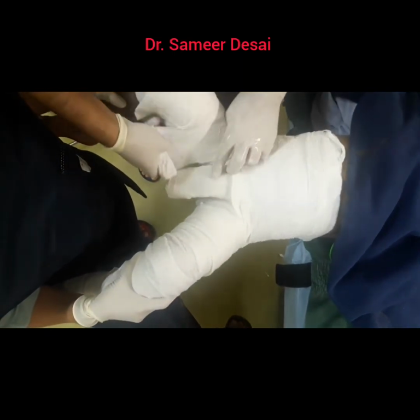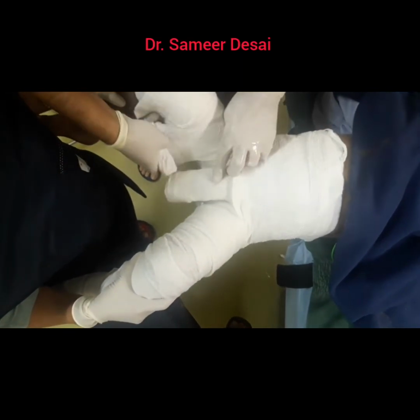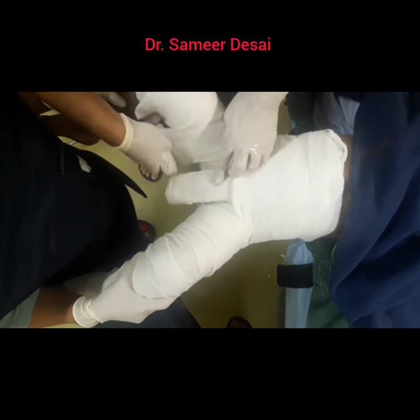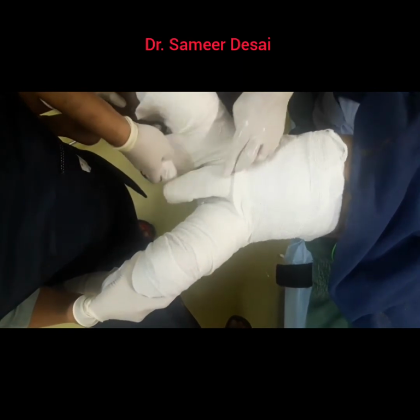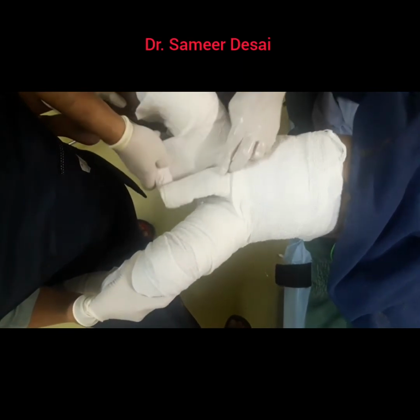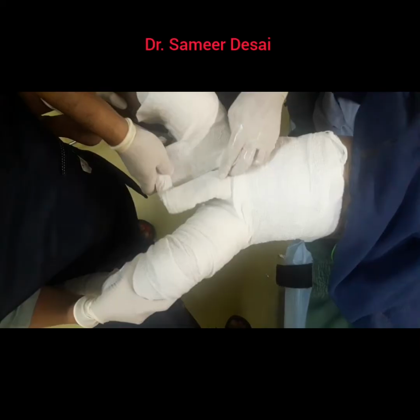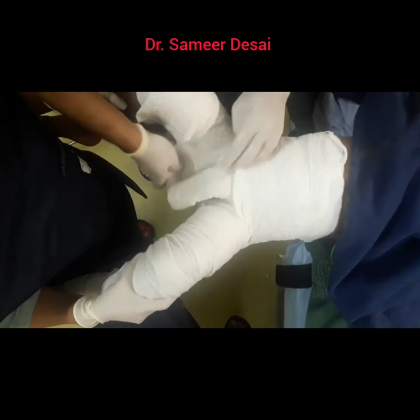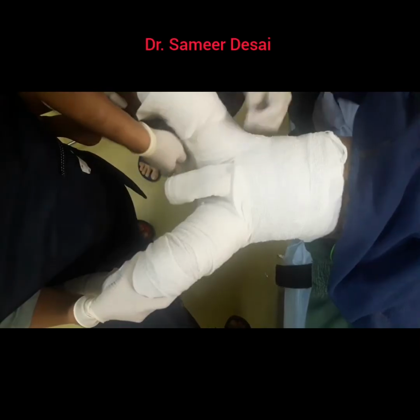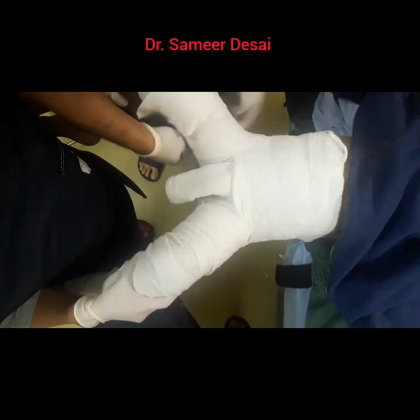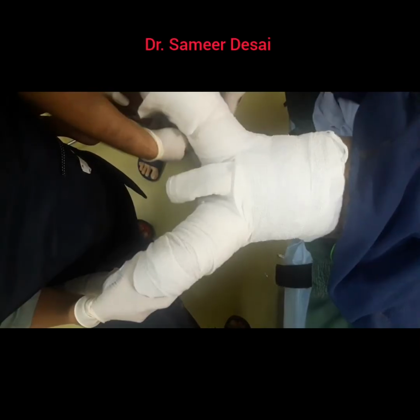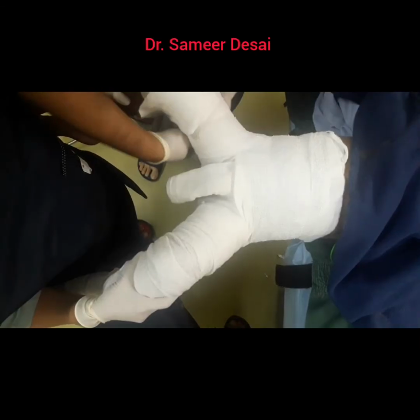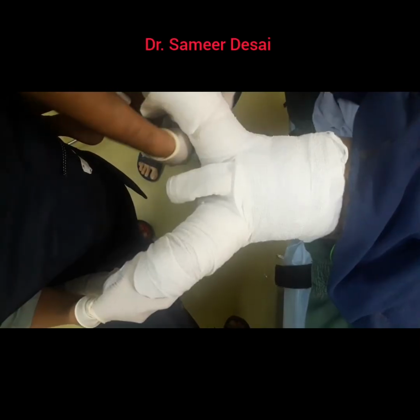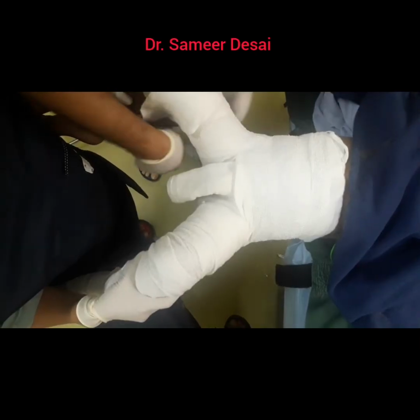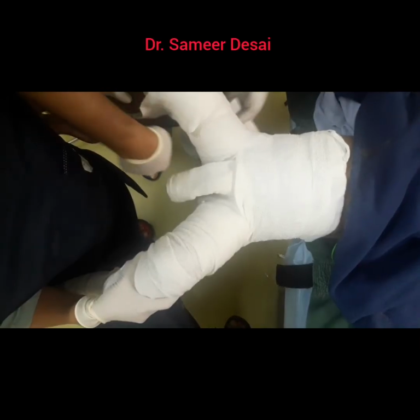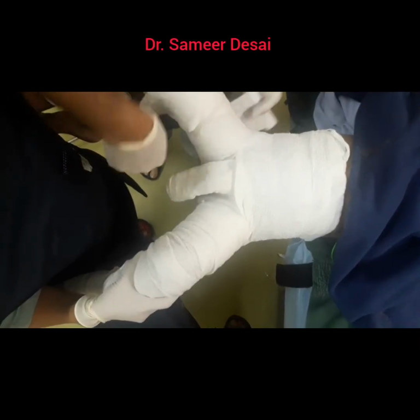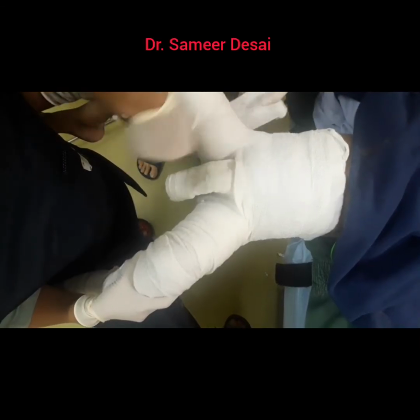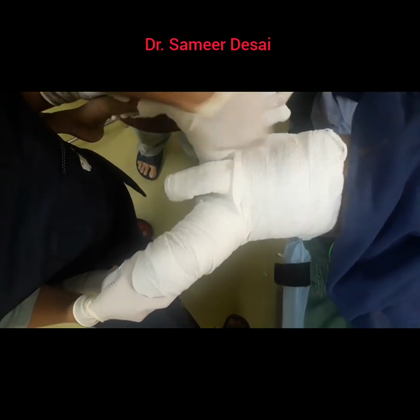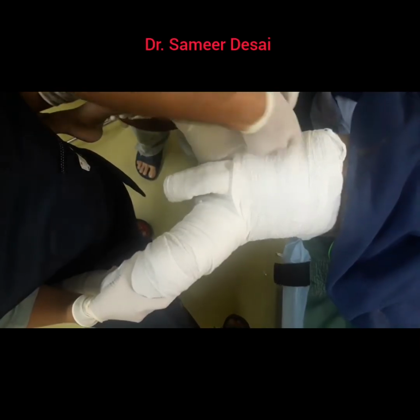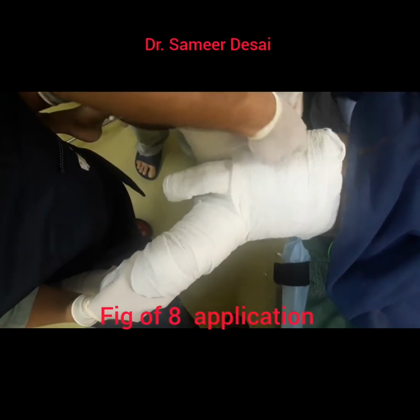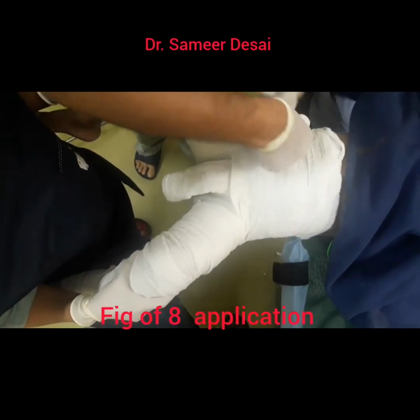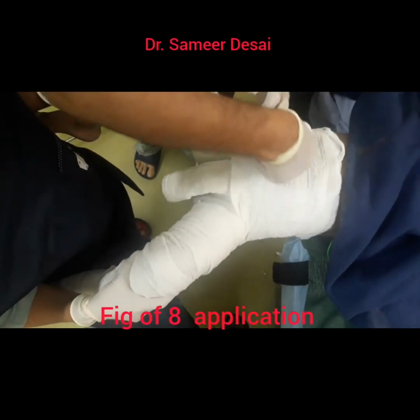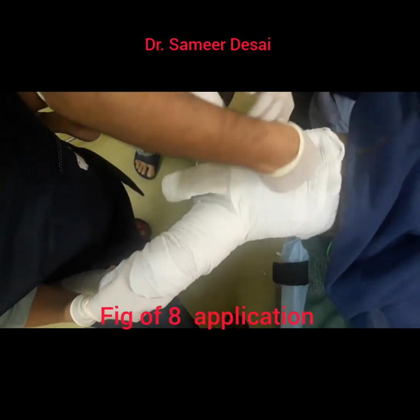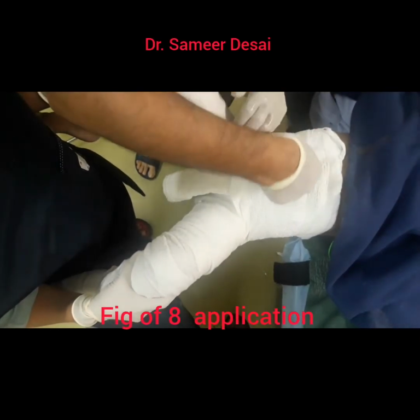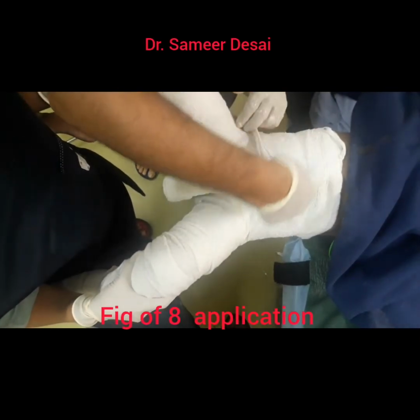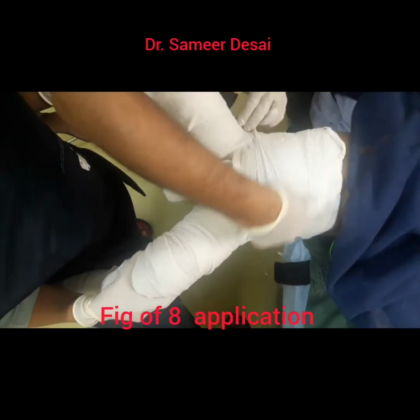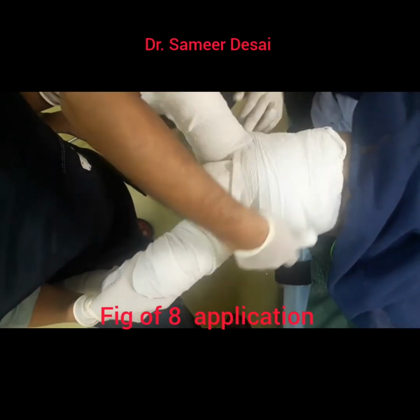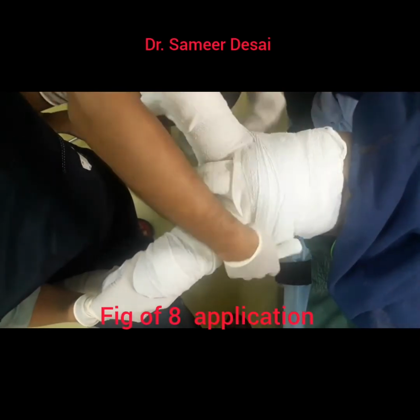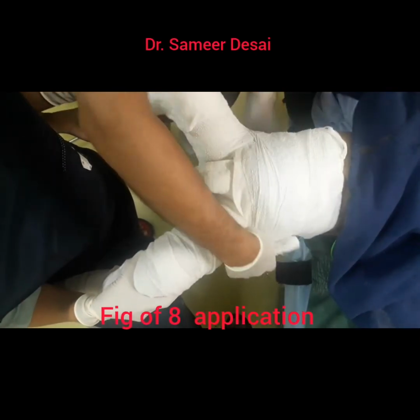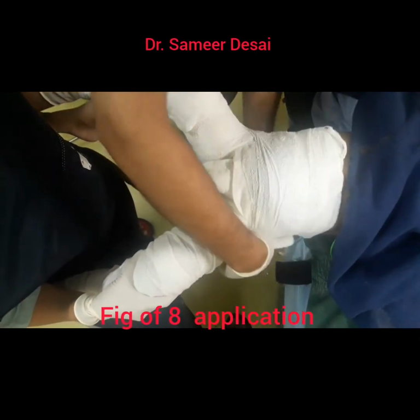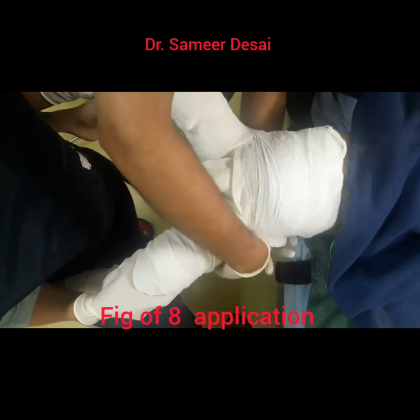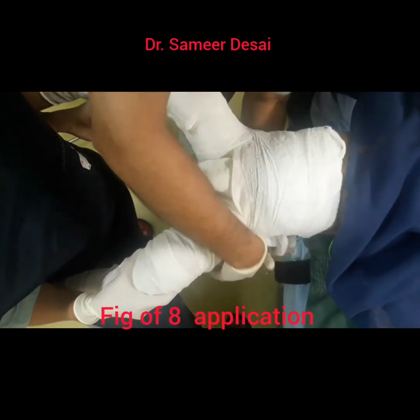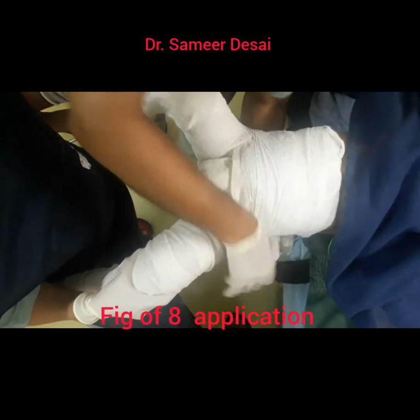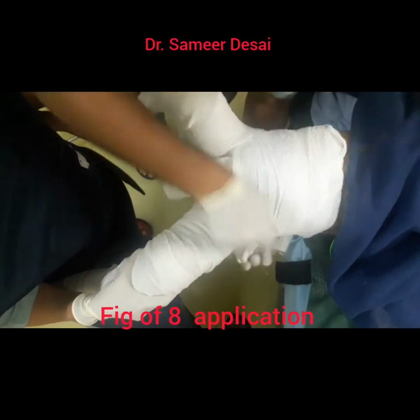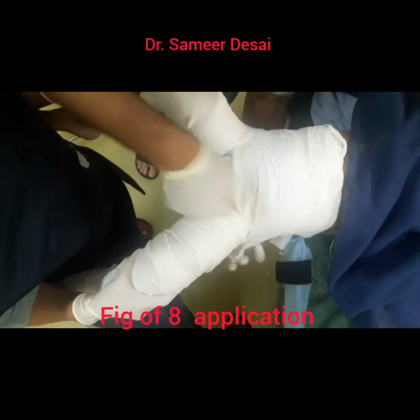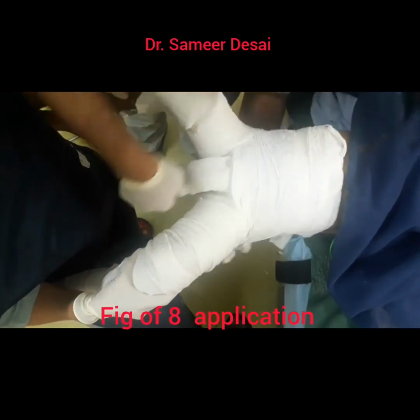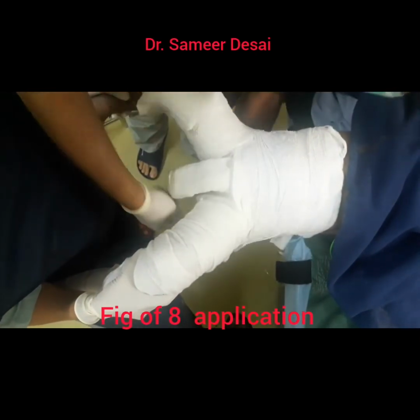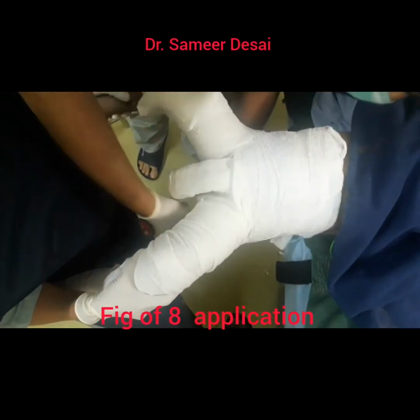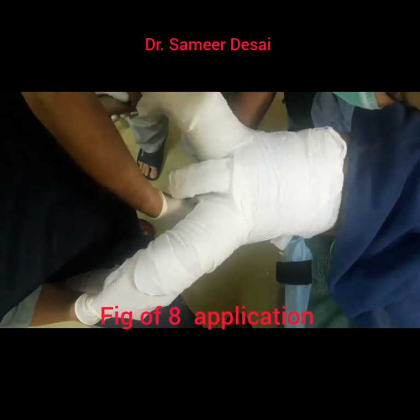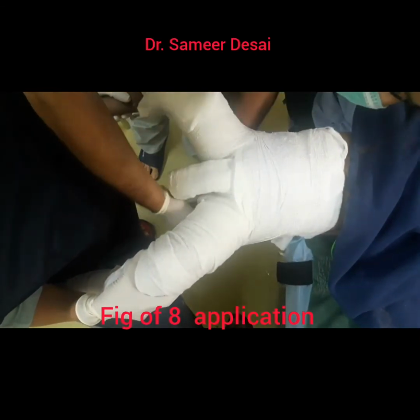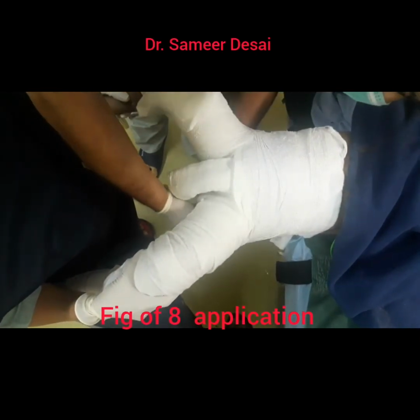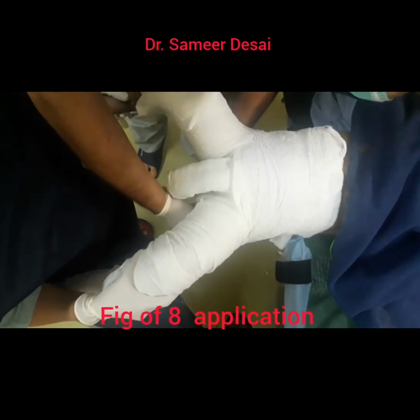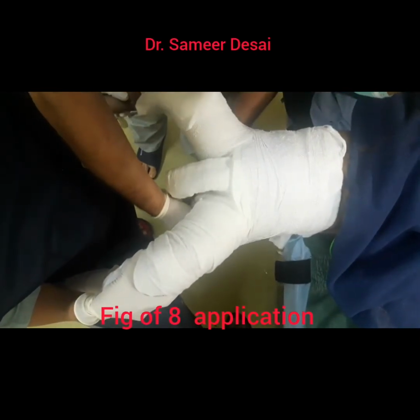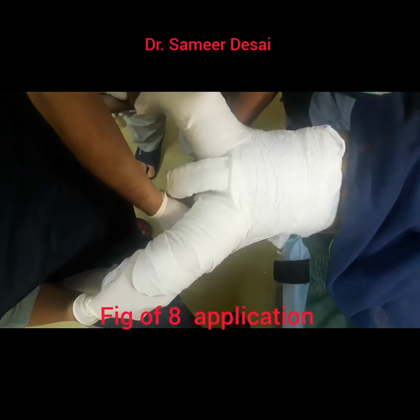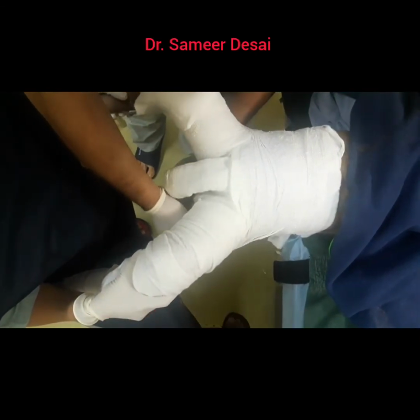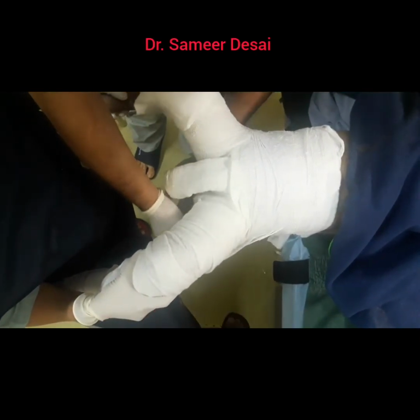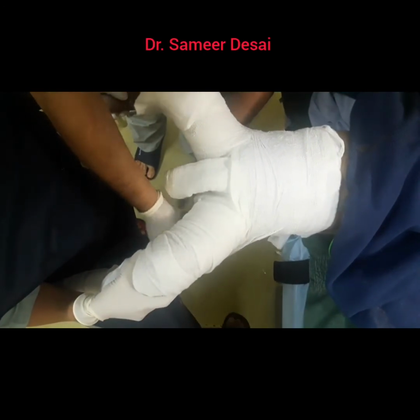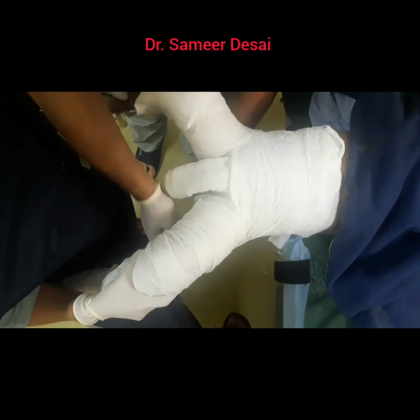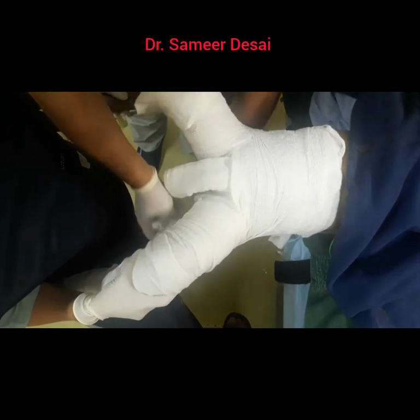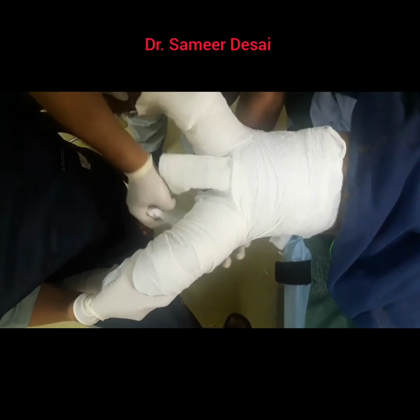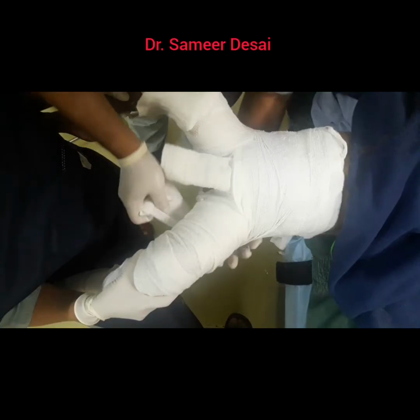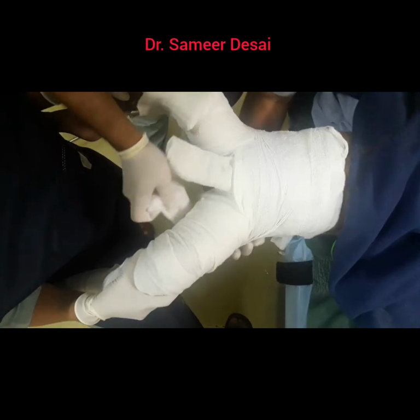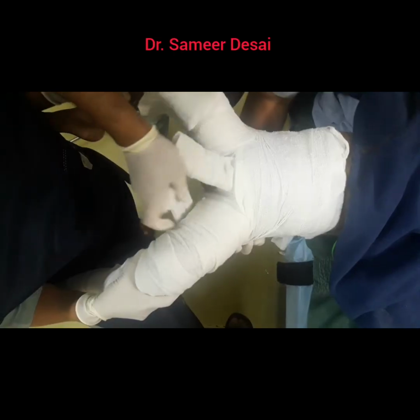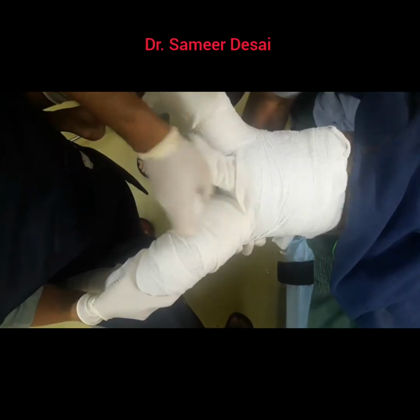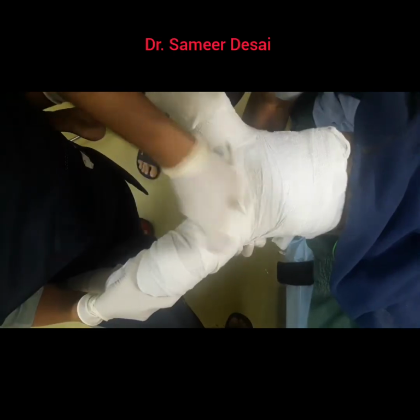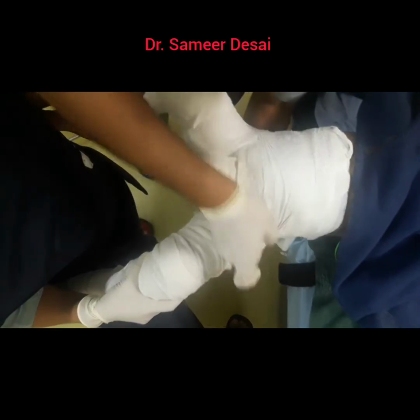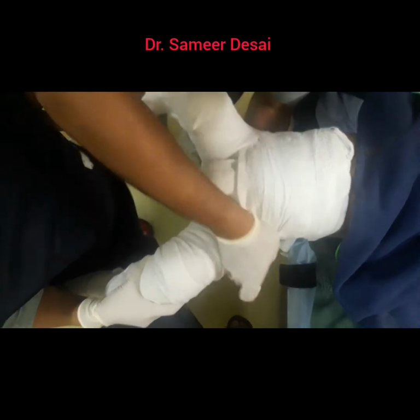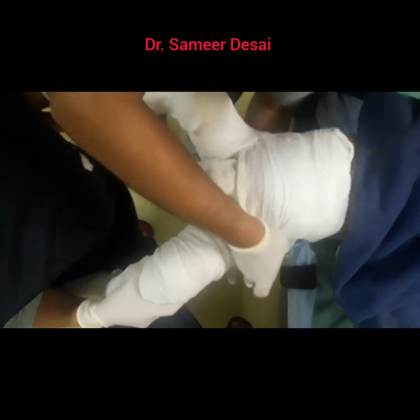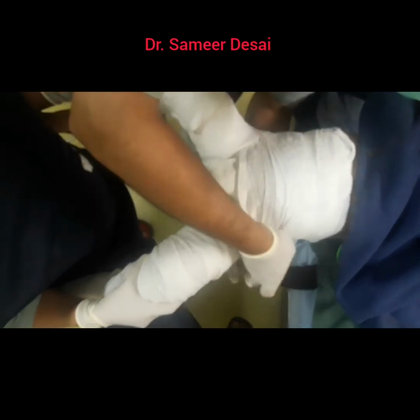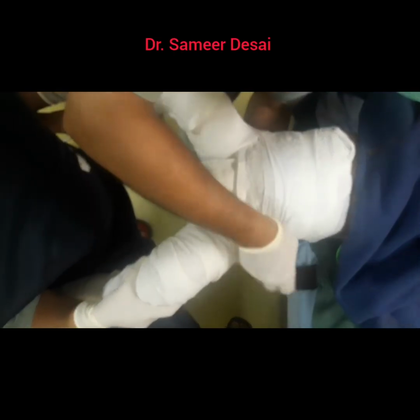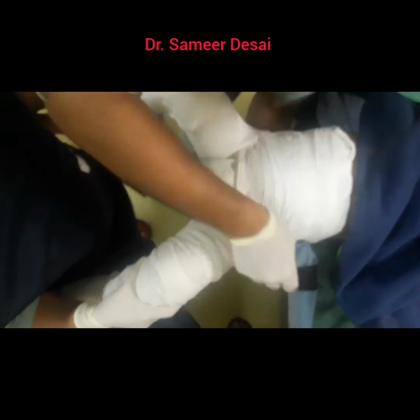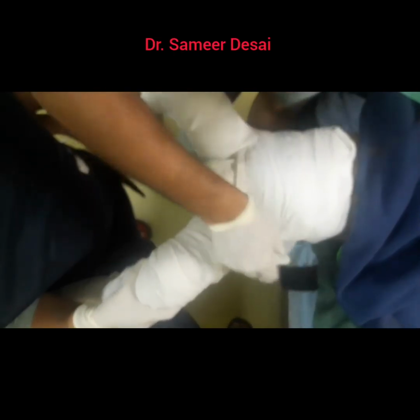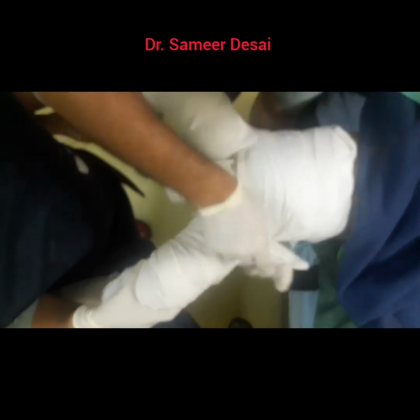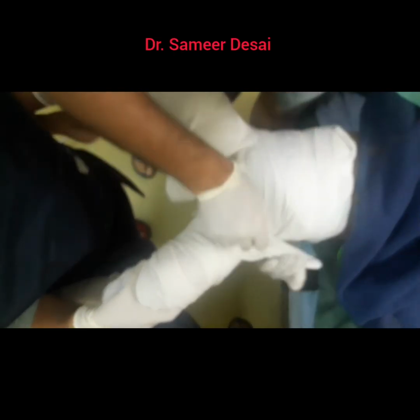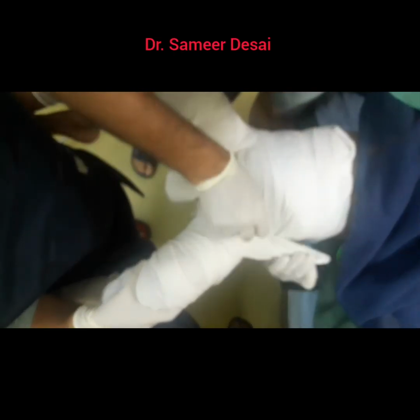Once the abdominal part is over, then you start extending the plaster in figure of 8 fashion as I have shown over here.